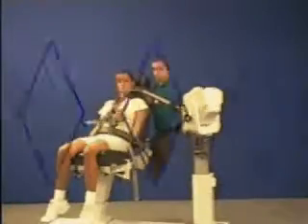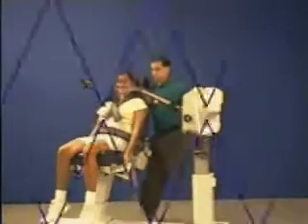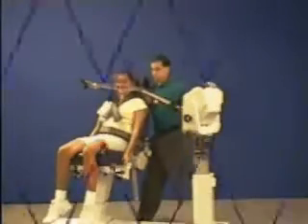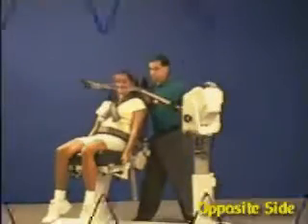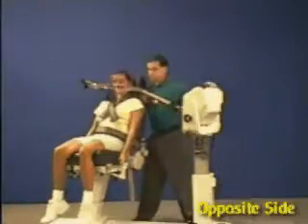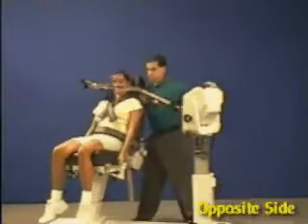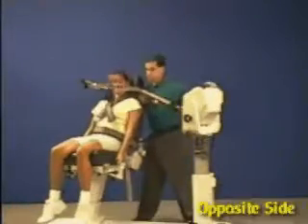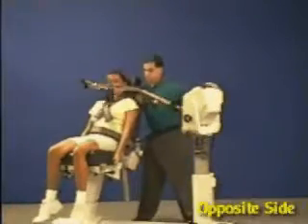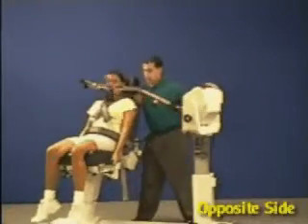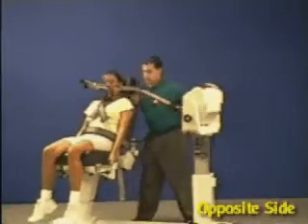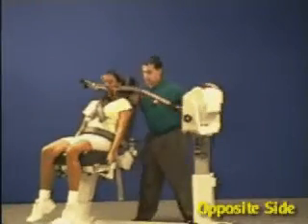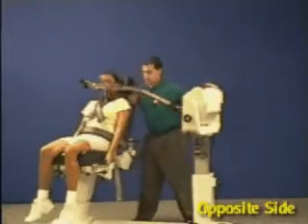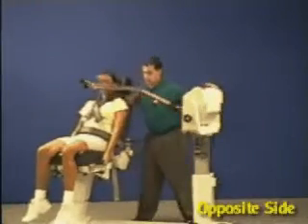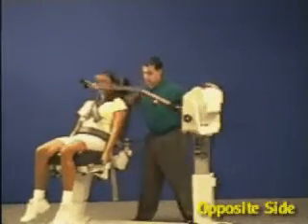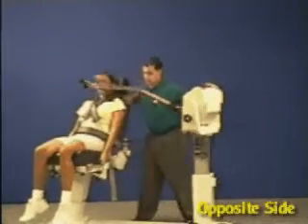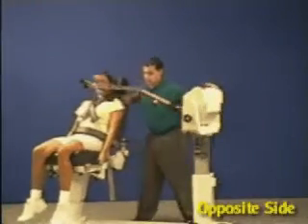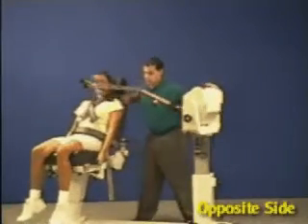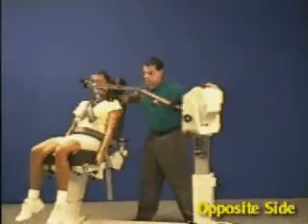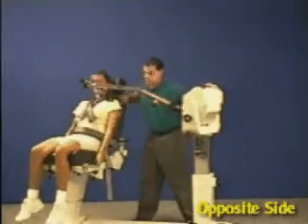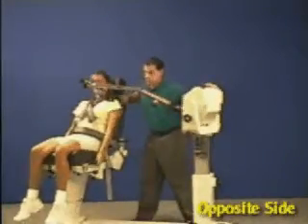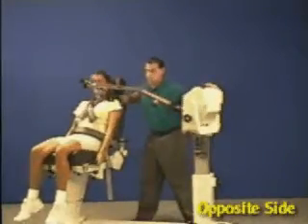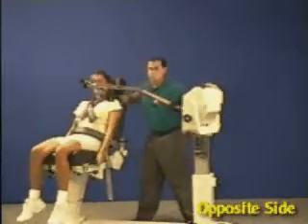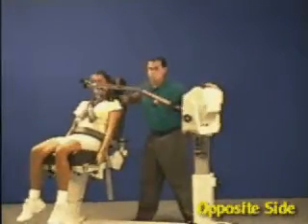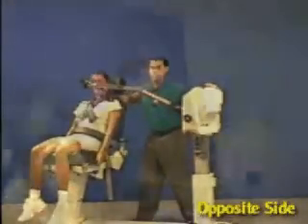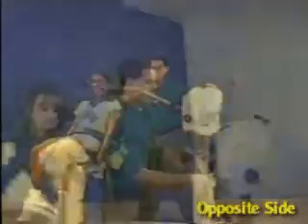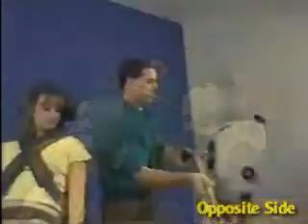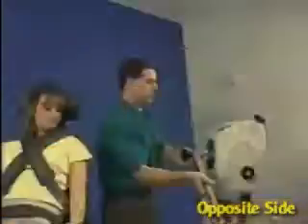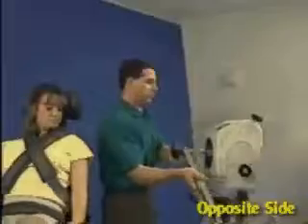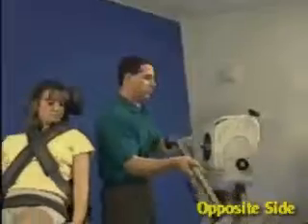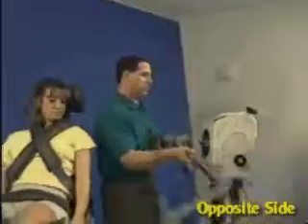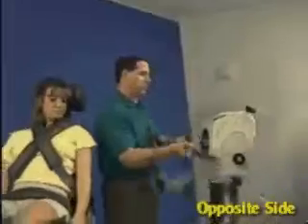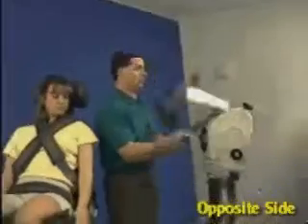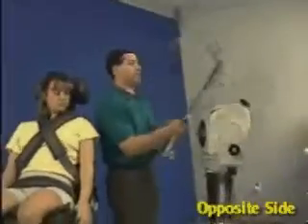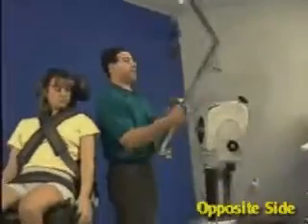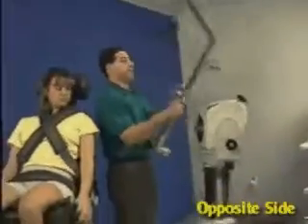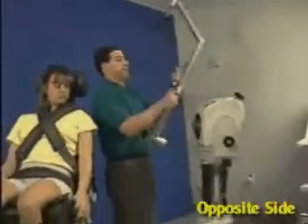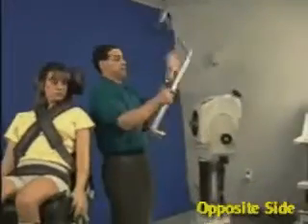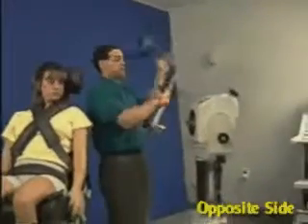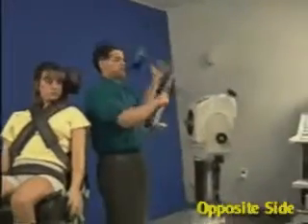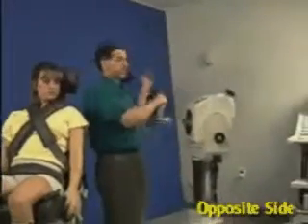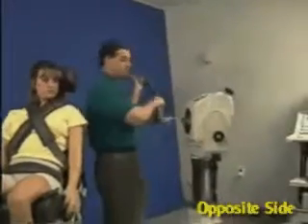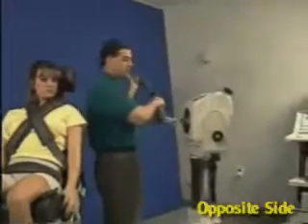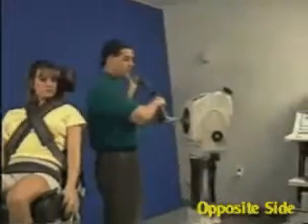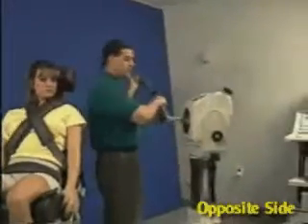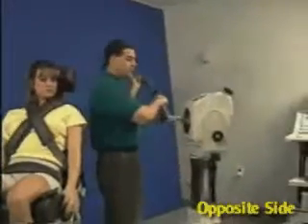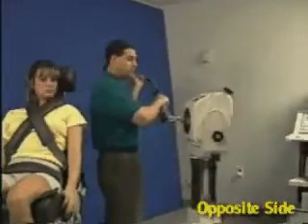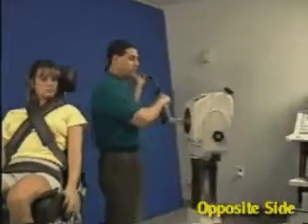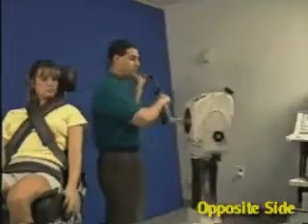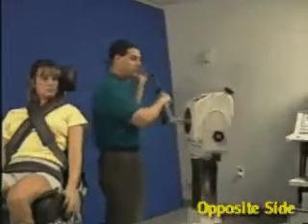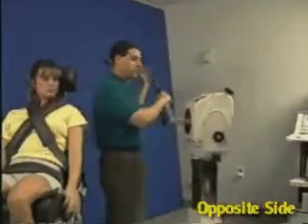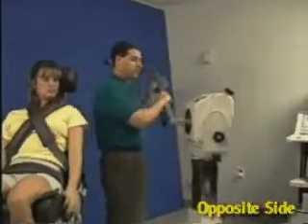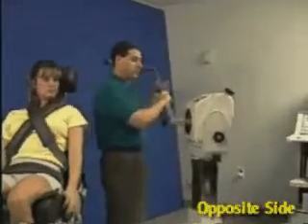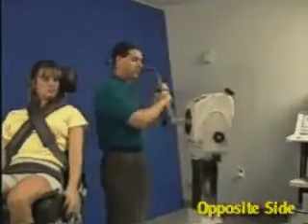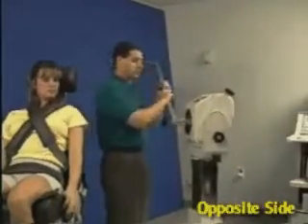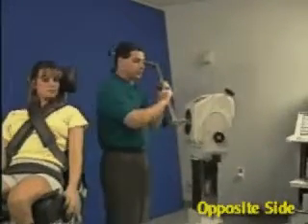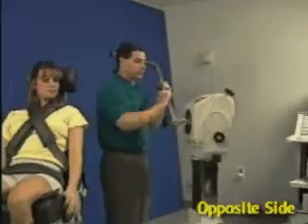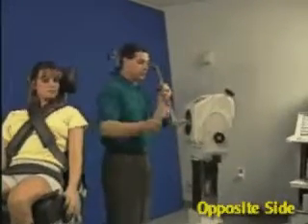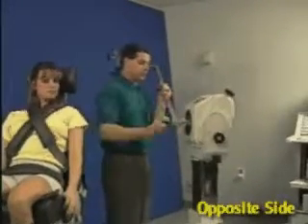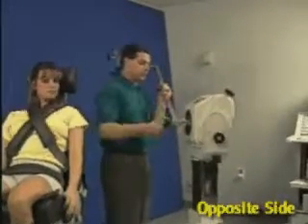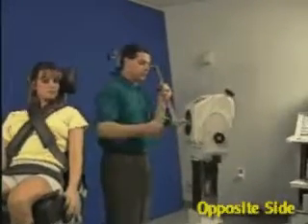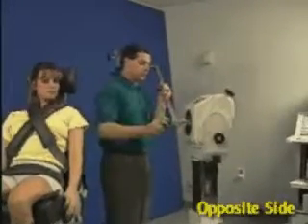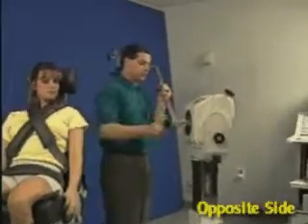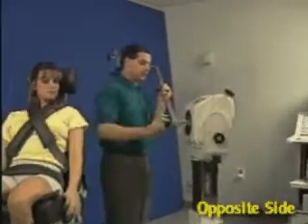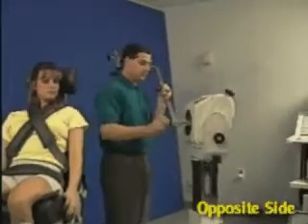For the opposite side, slide the chair back. Rotate the long shoulder attachment 180 degrees.